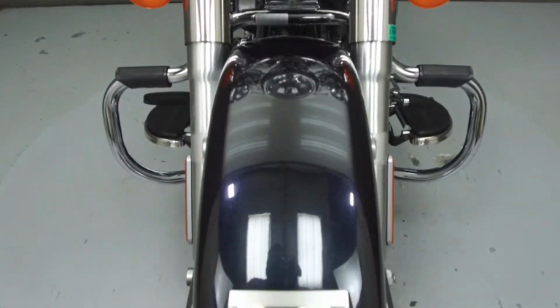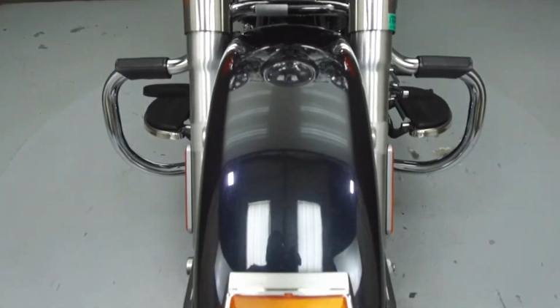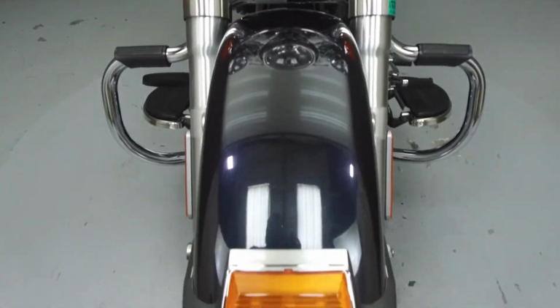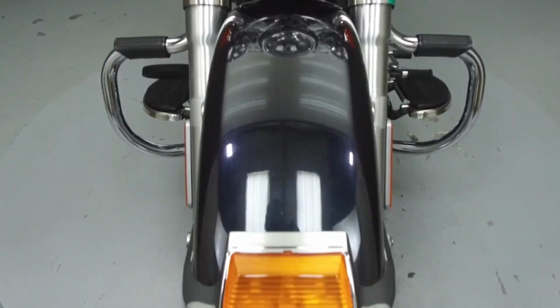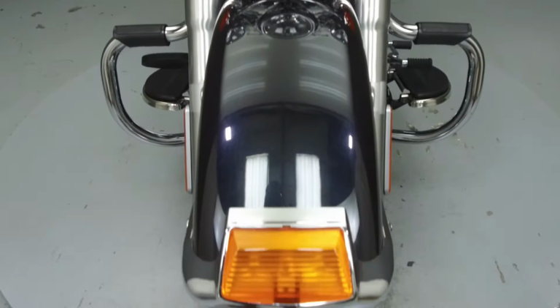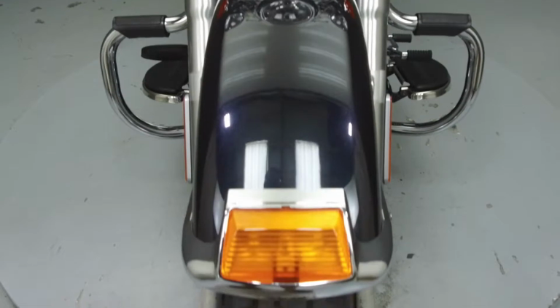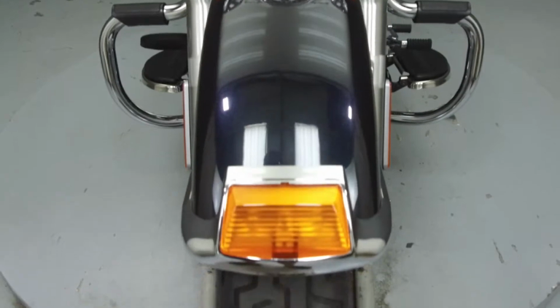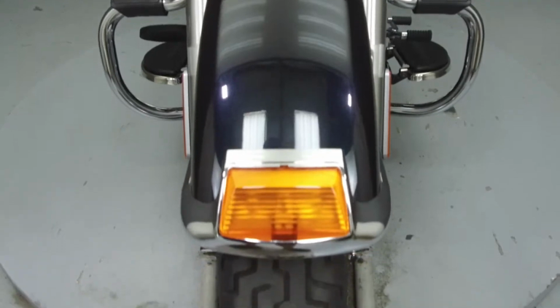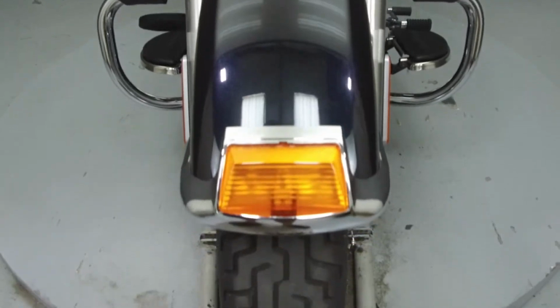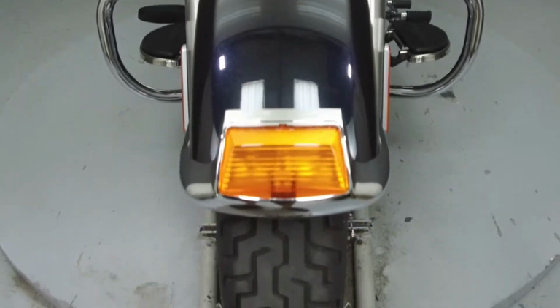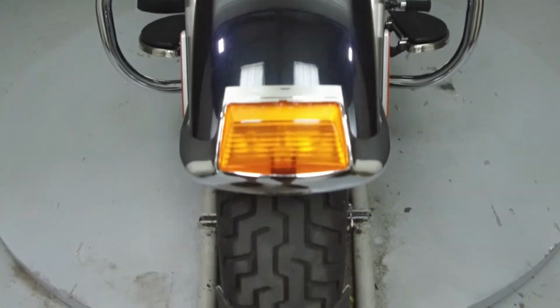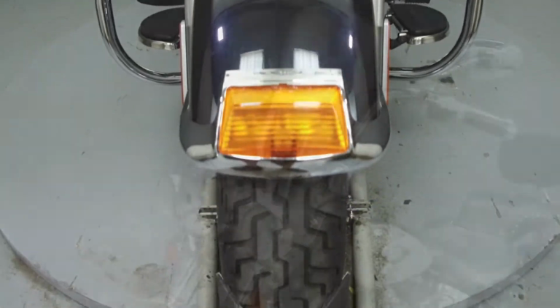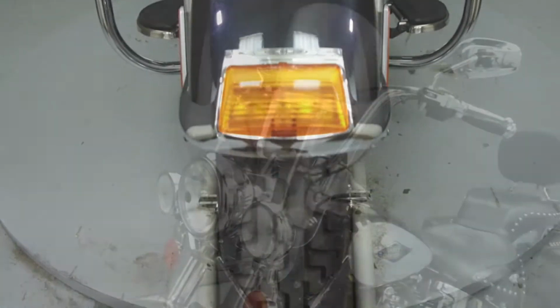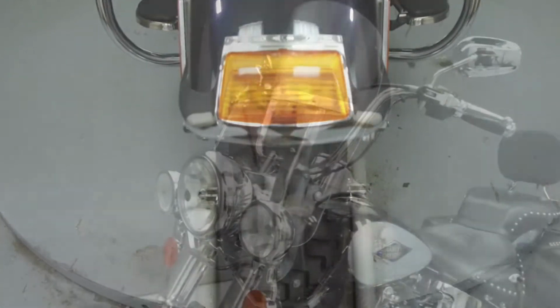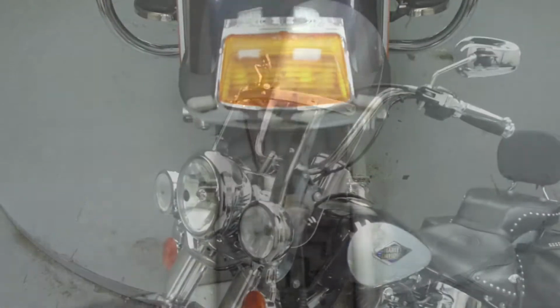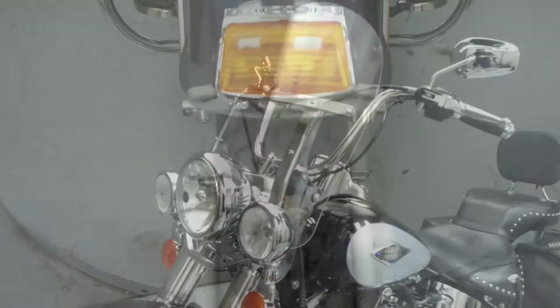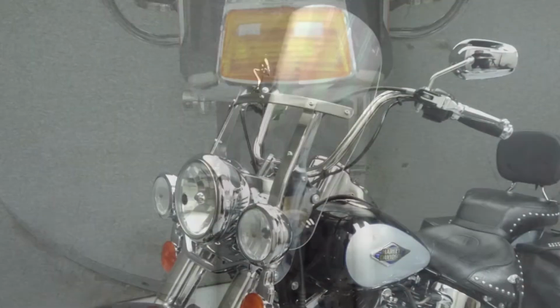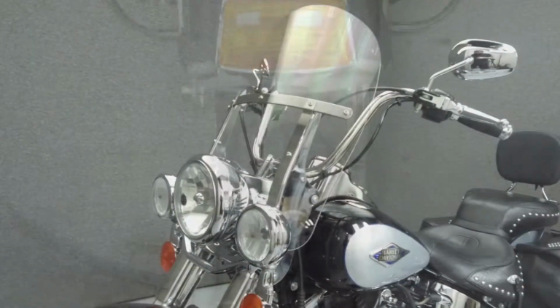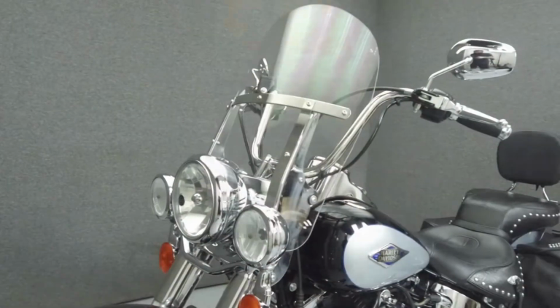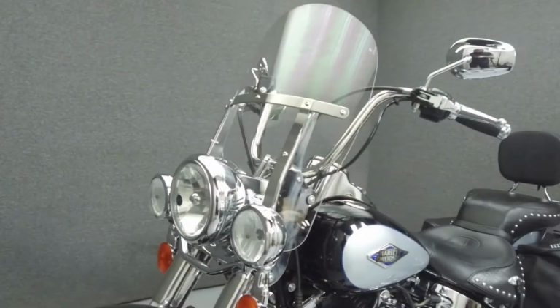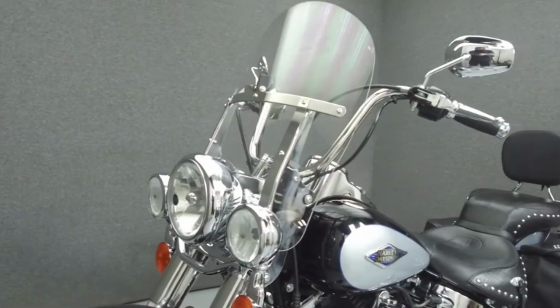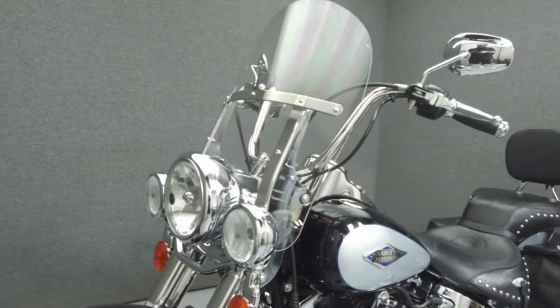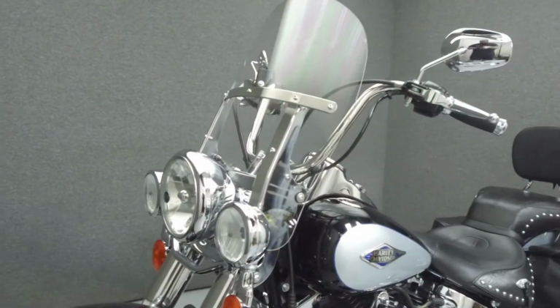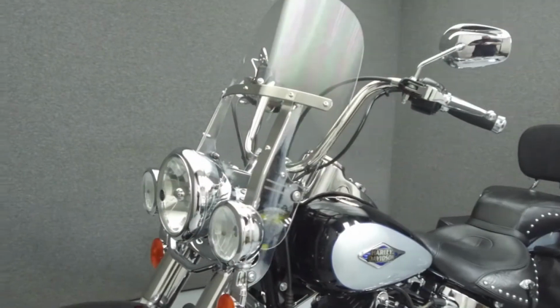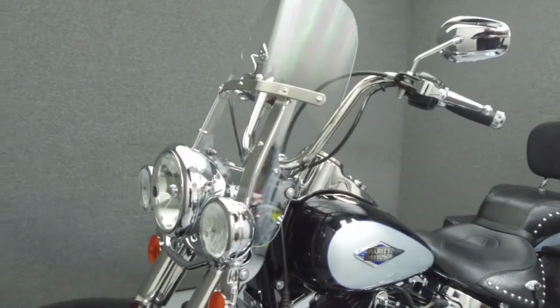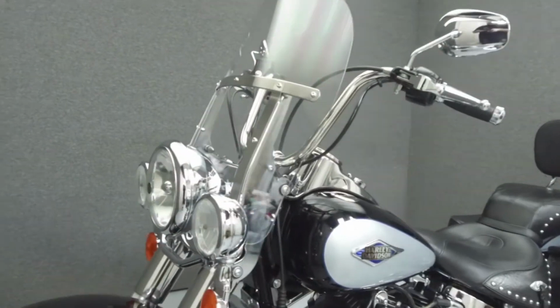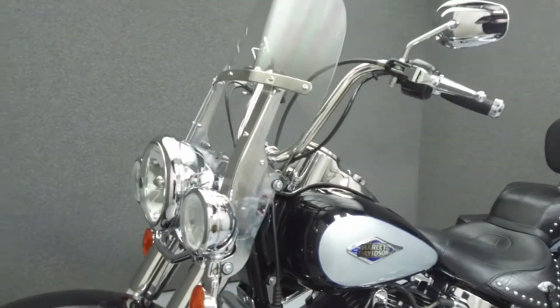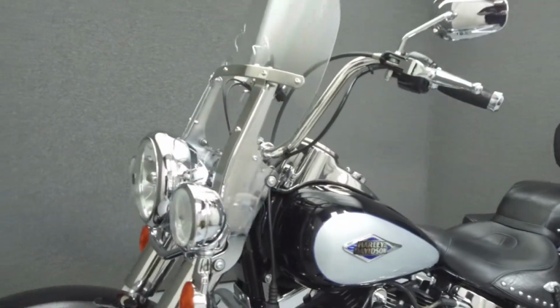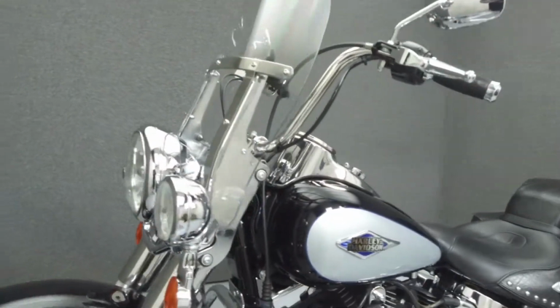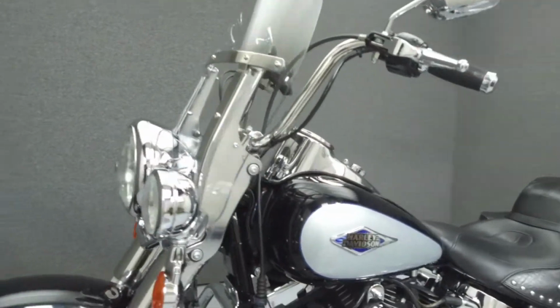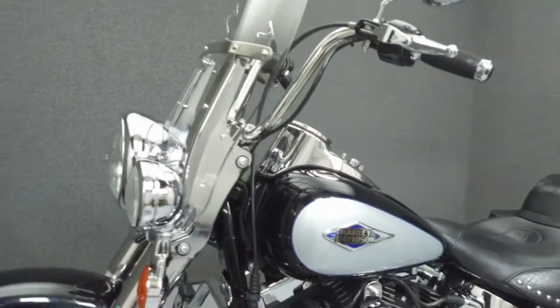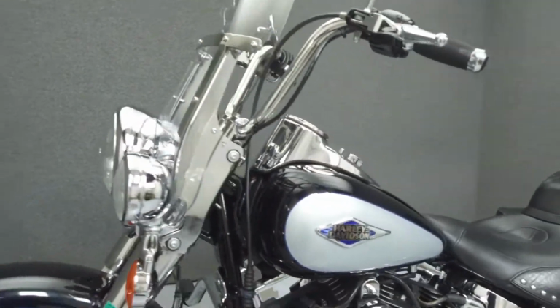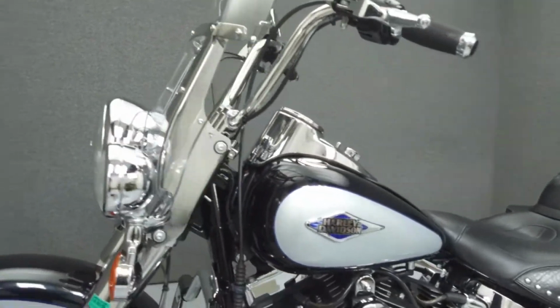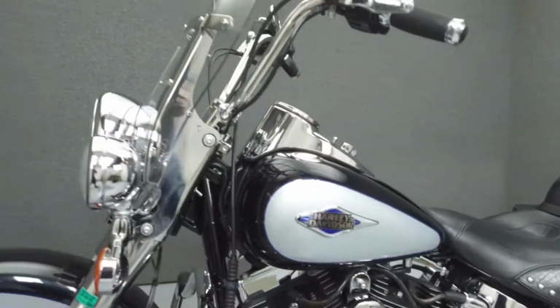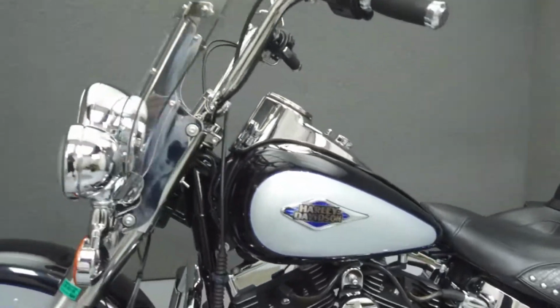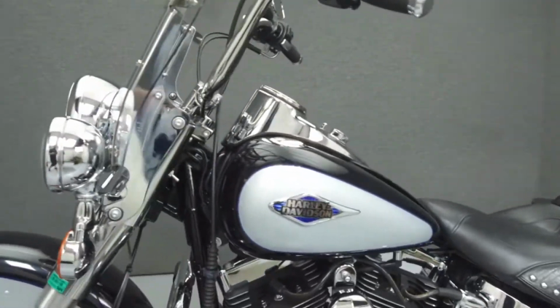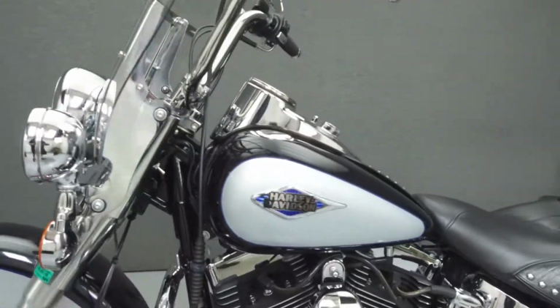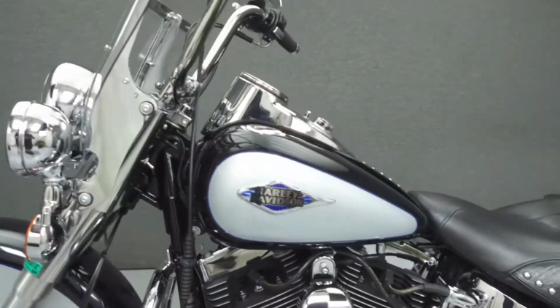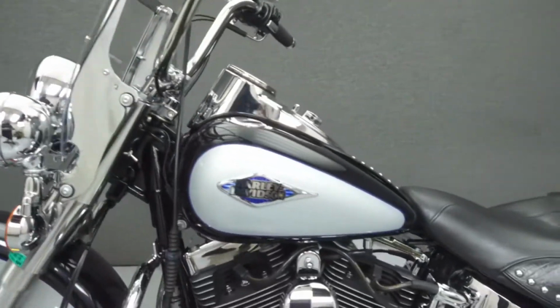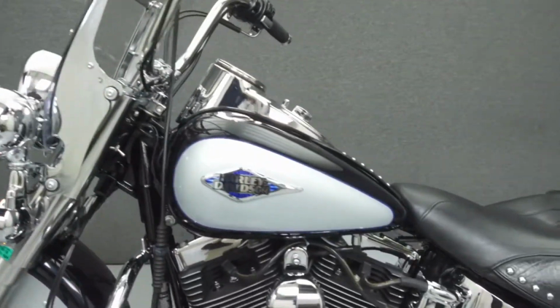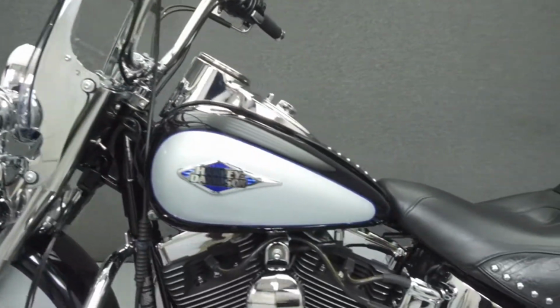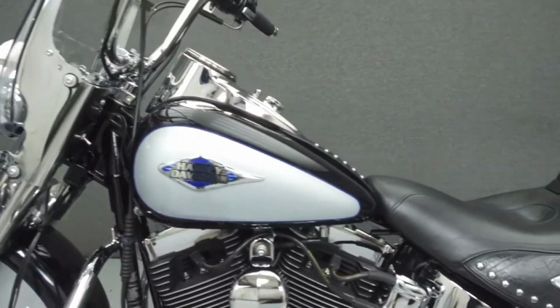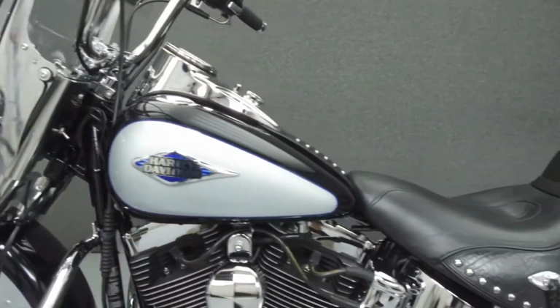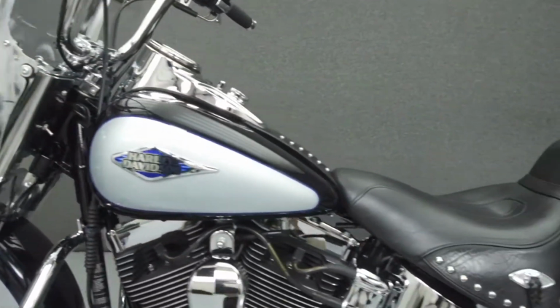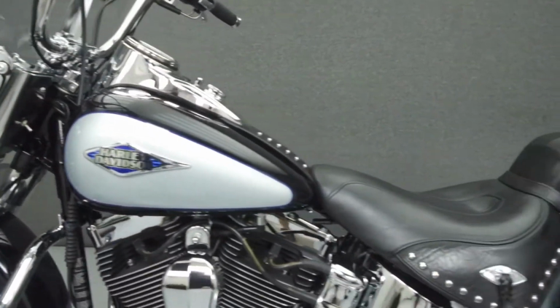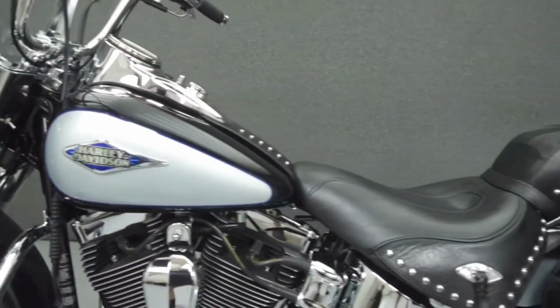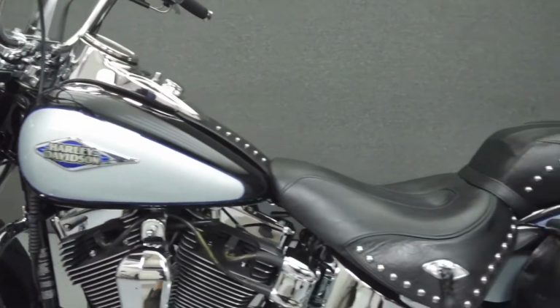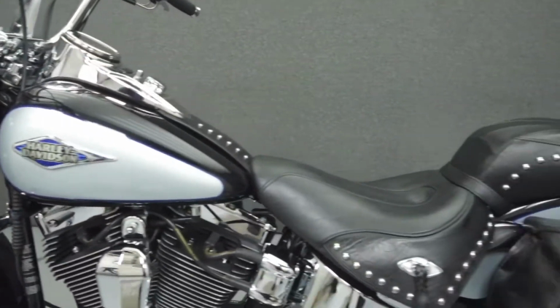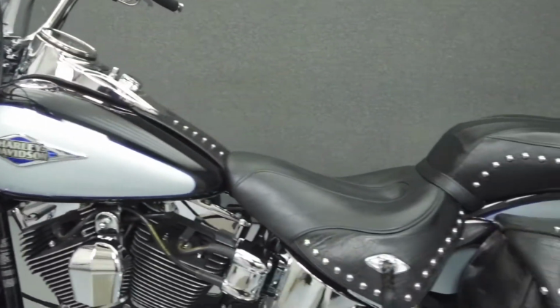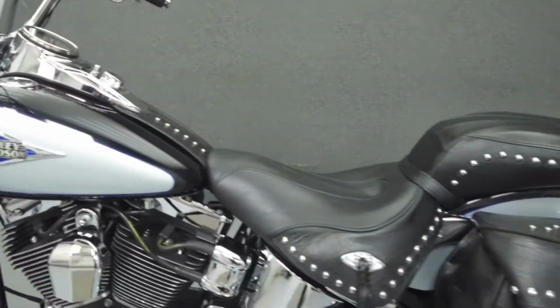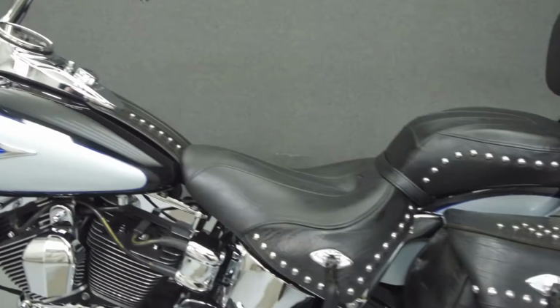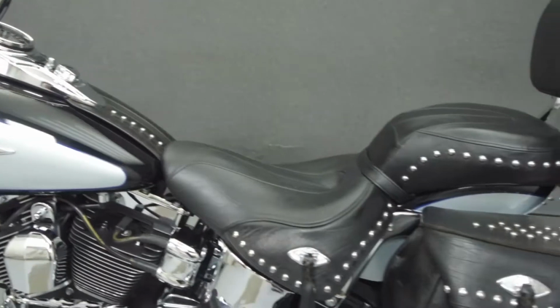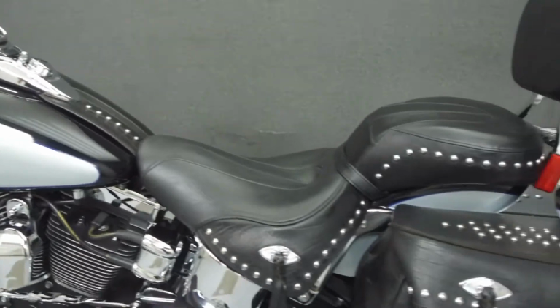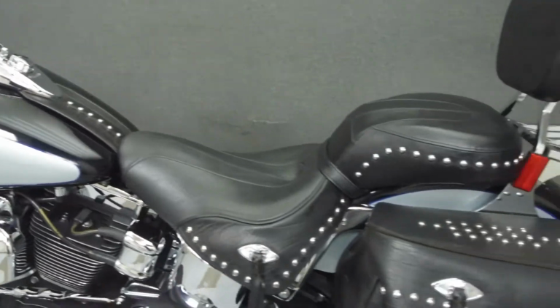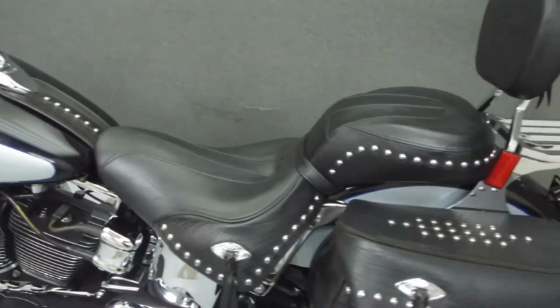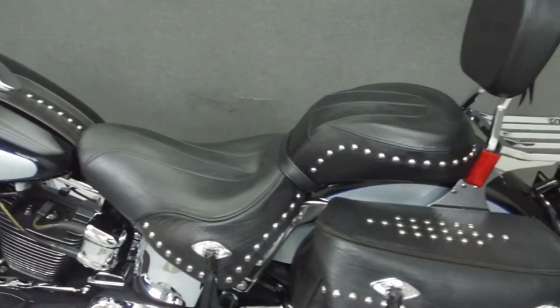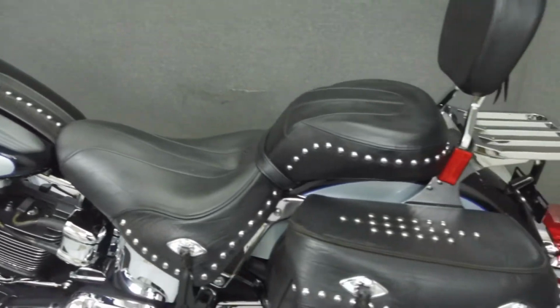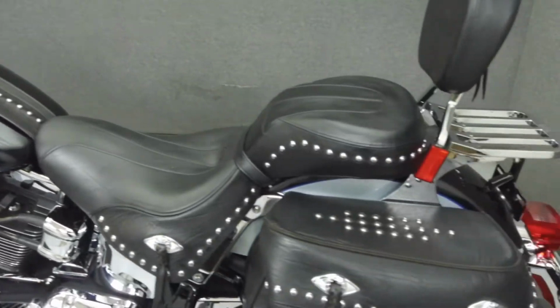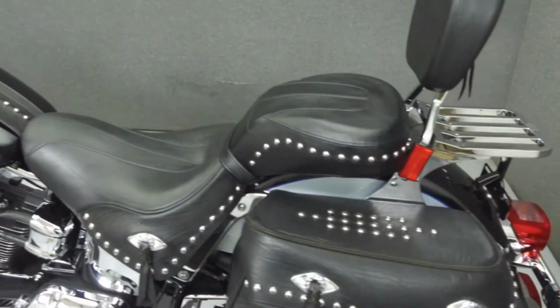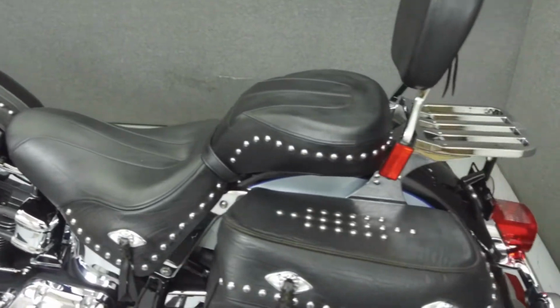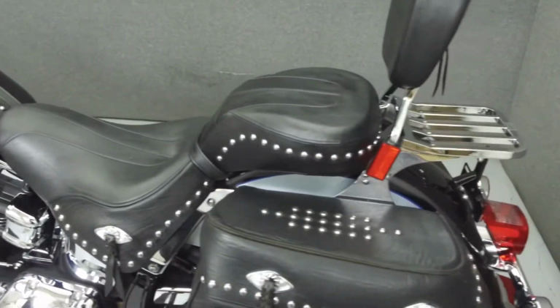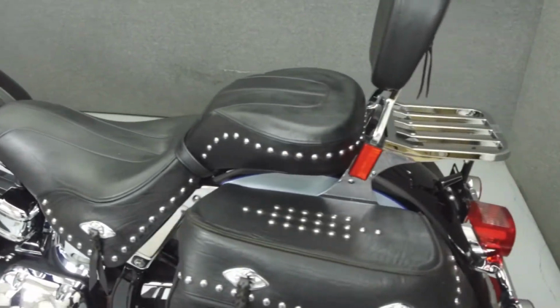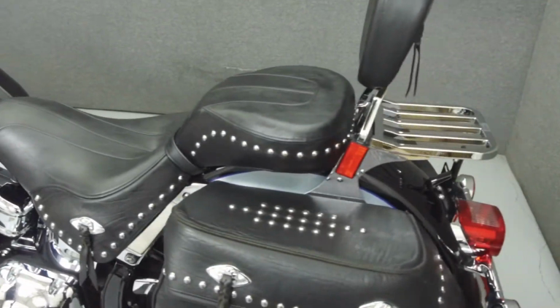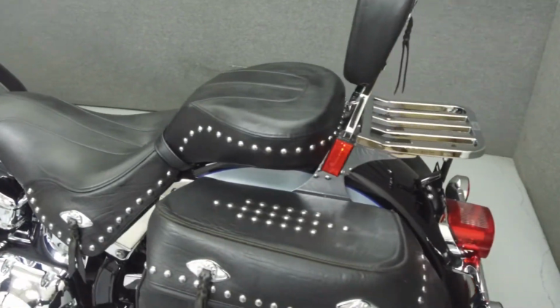This bike has been upgraded with a Python exhaust, an open-air intake, grips, flush mount fuel caps, and a mustache engine guard.